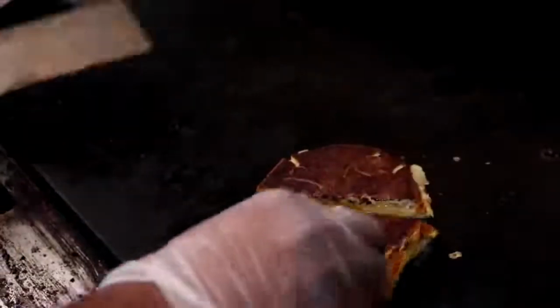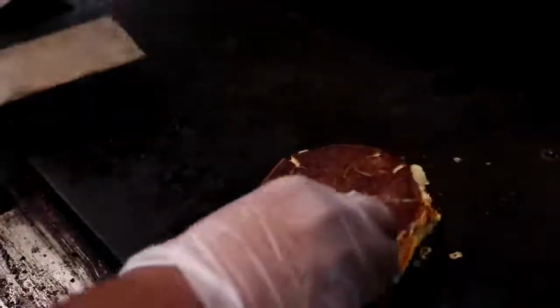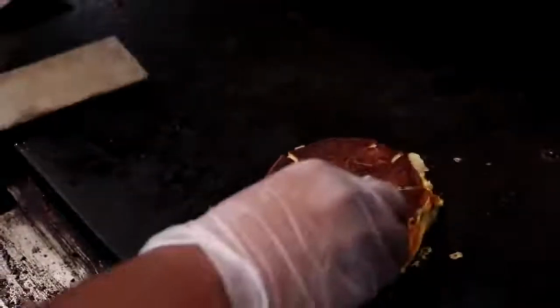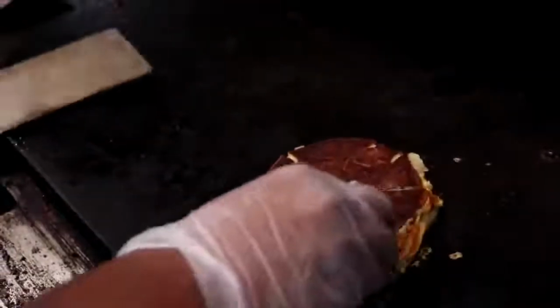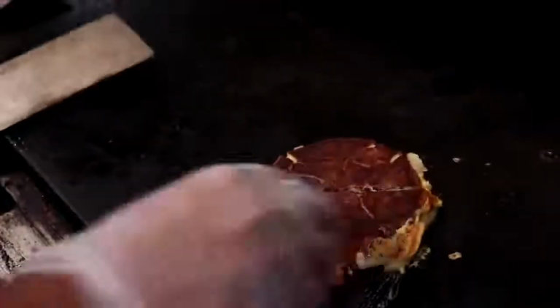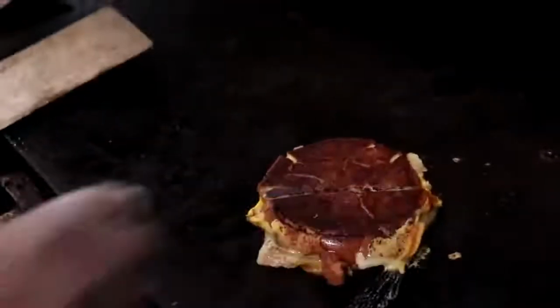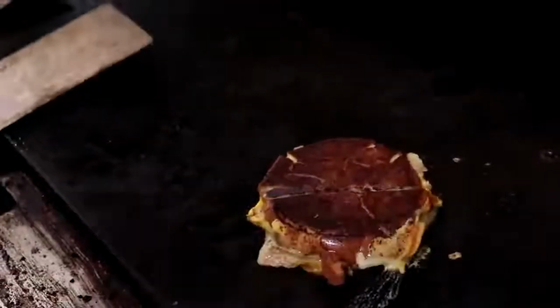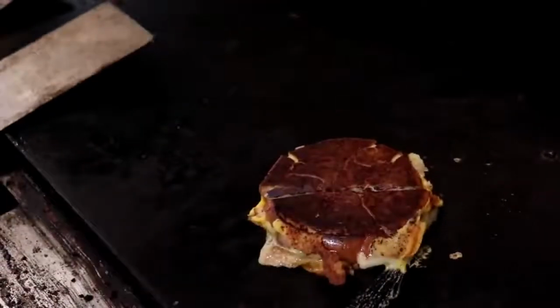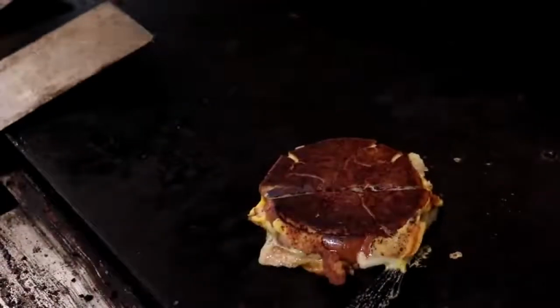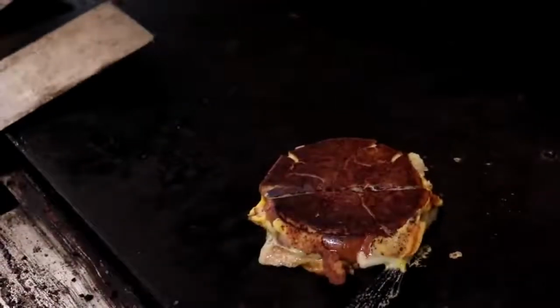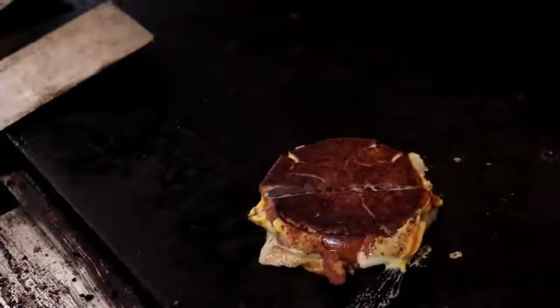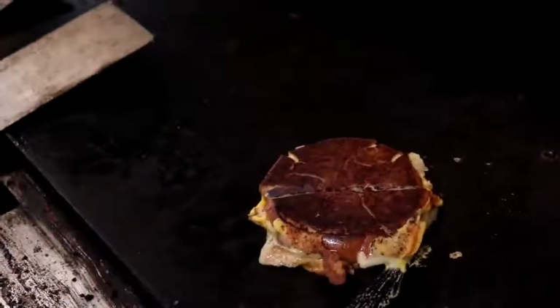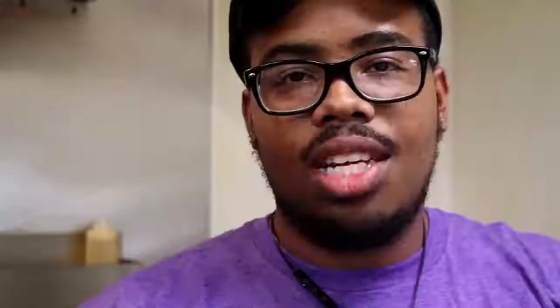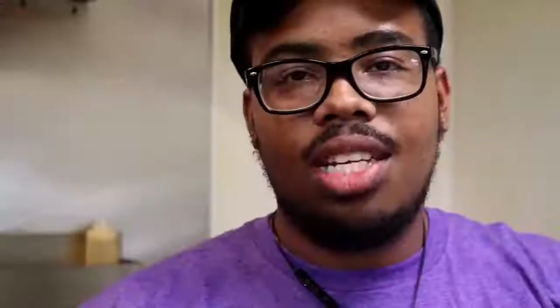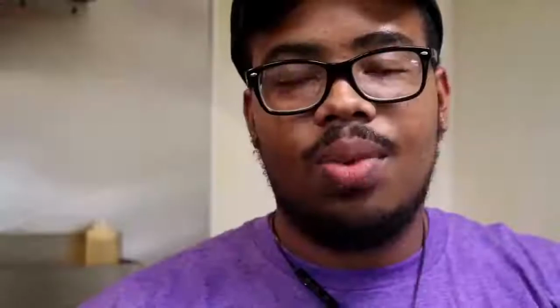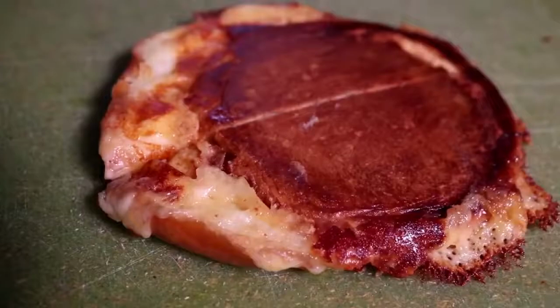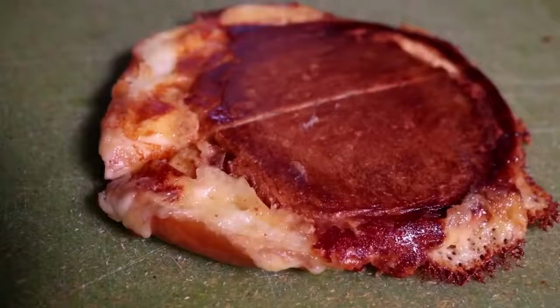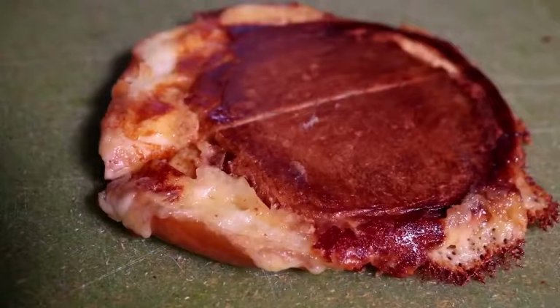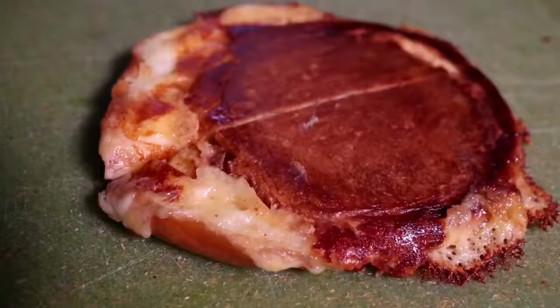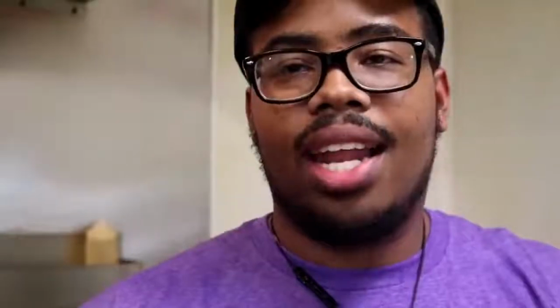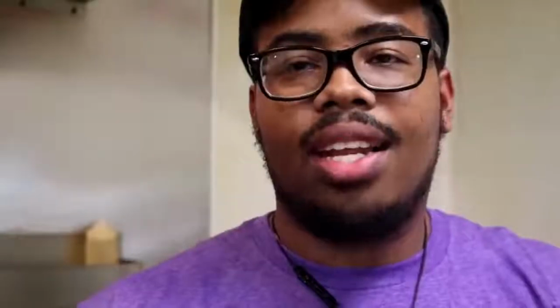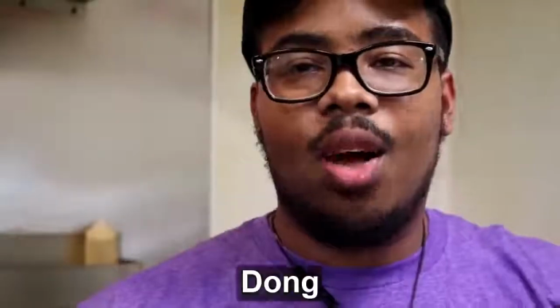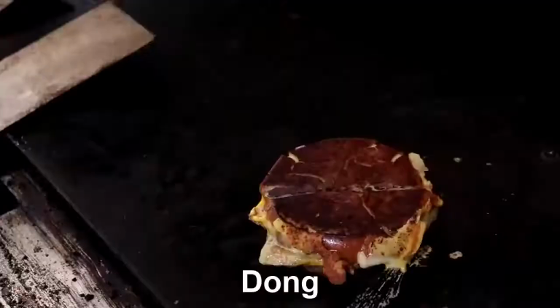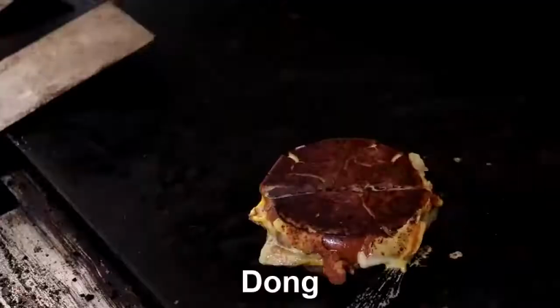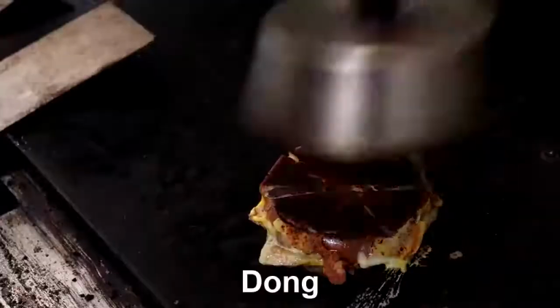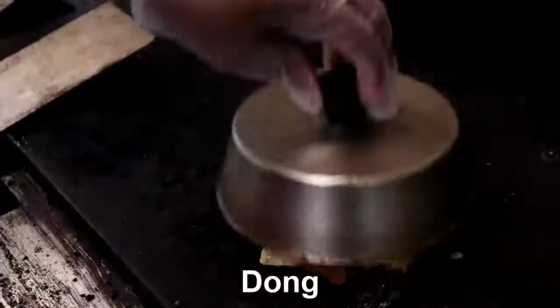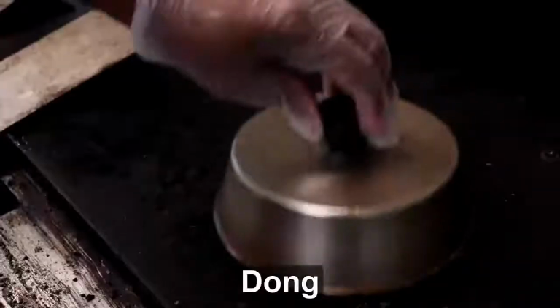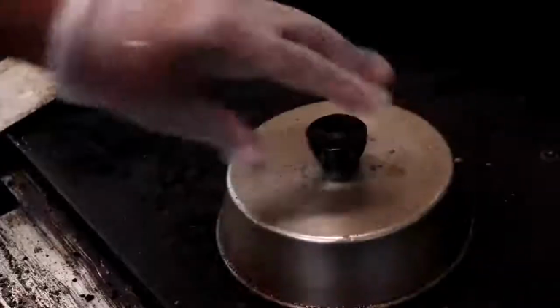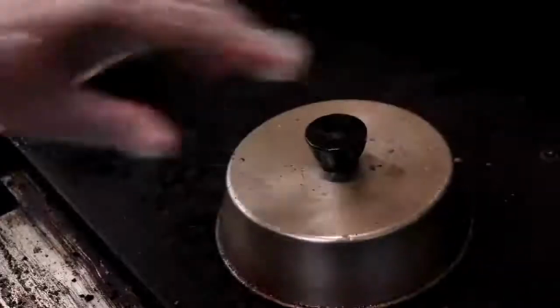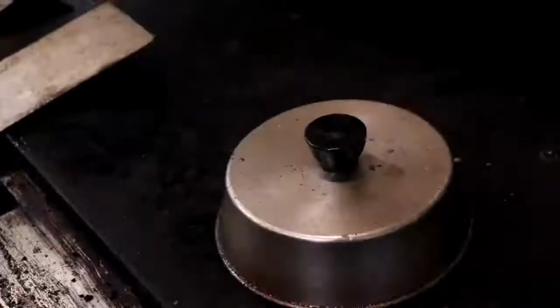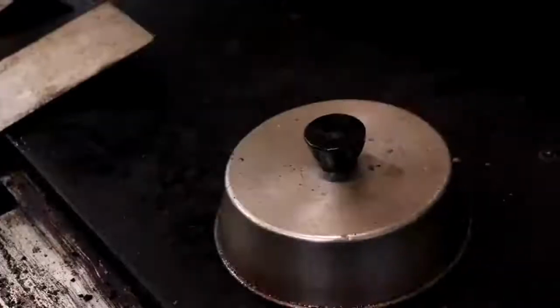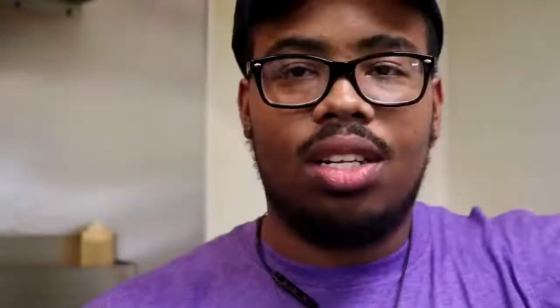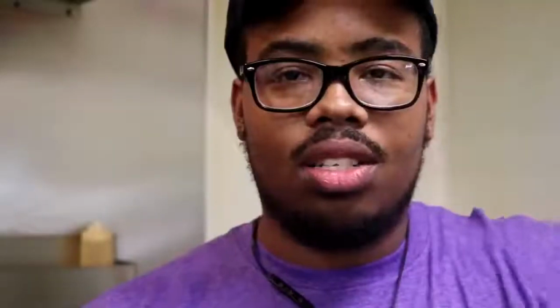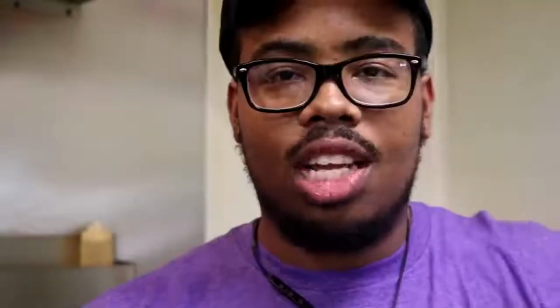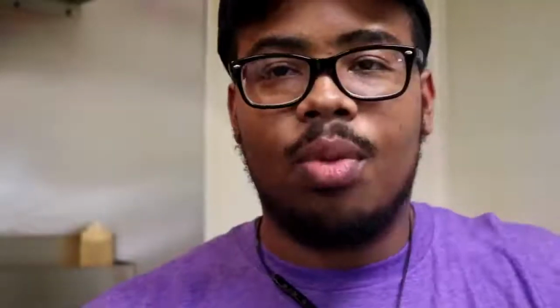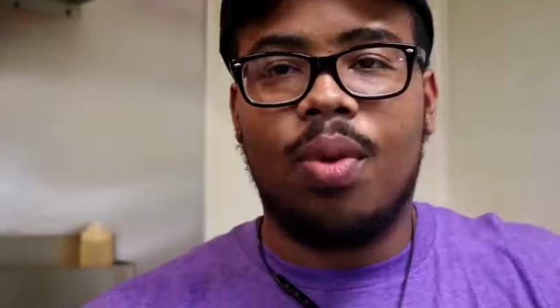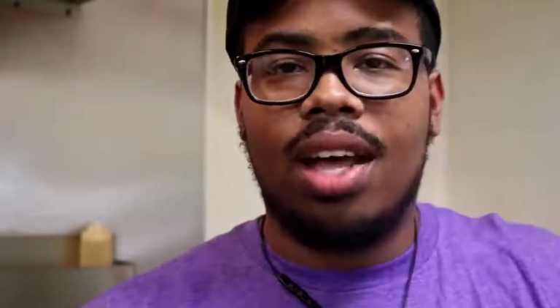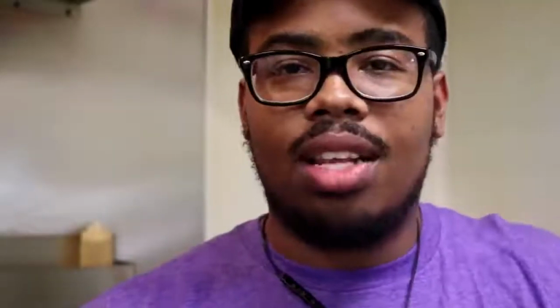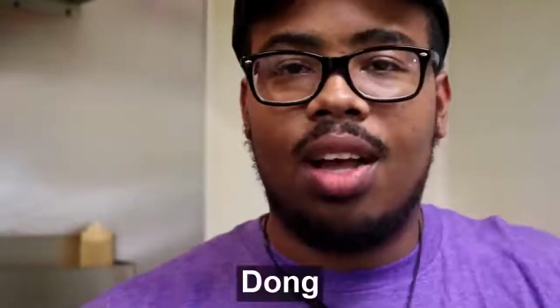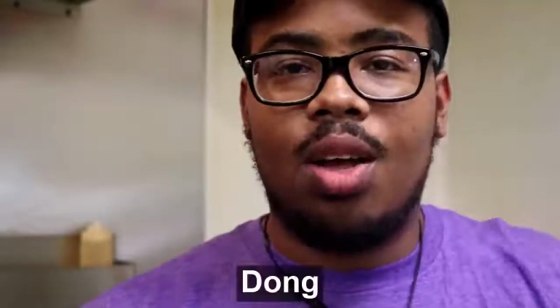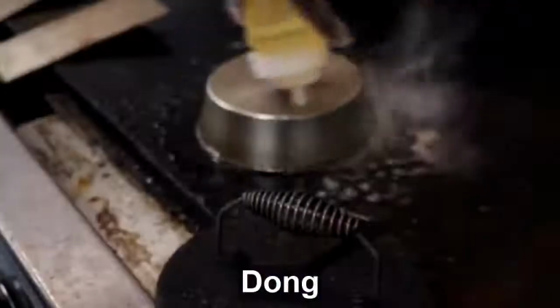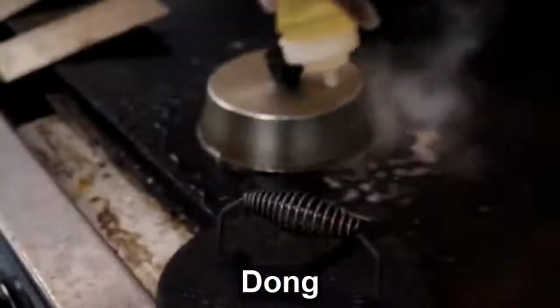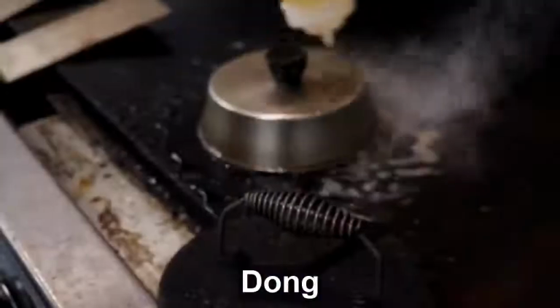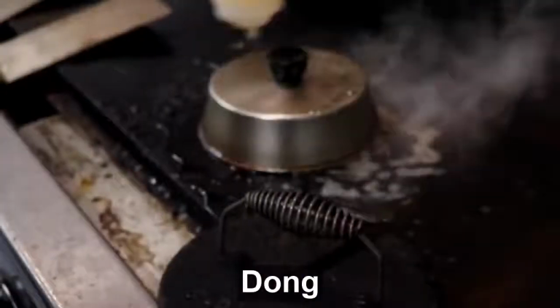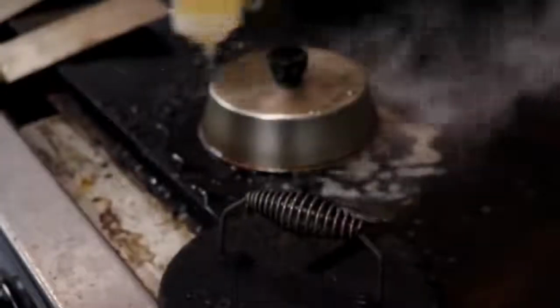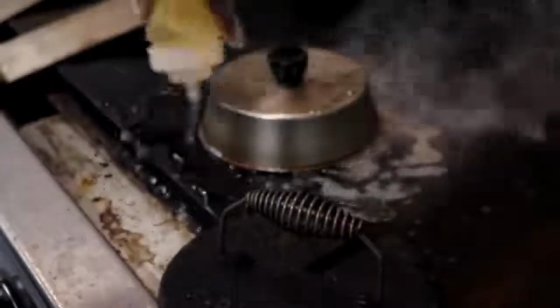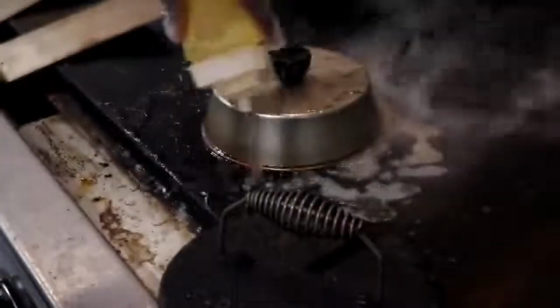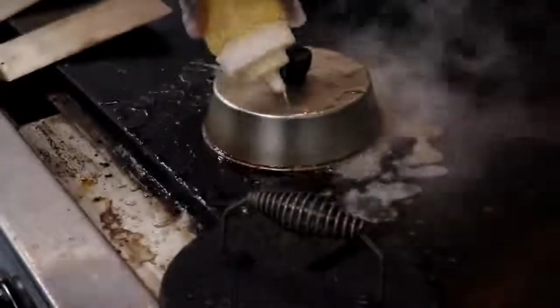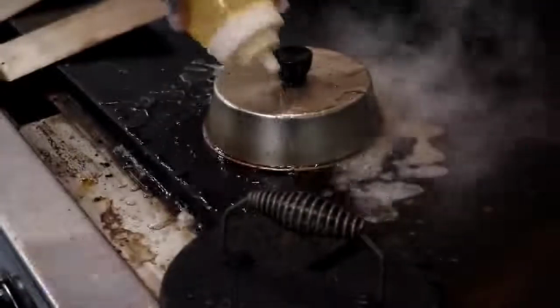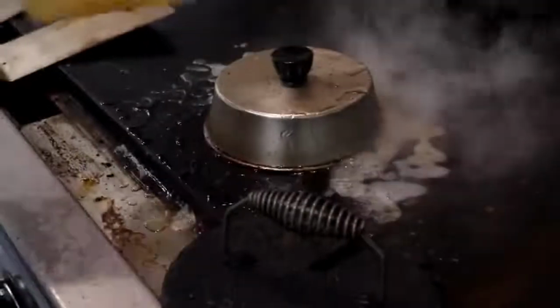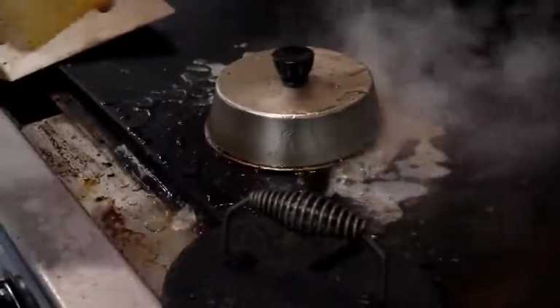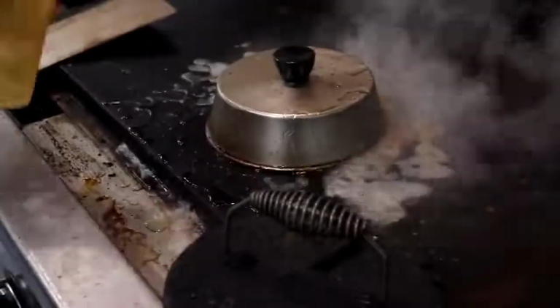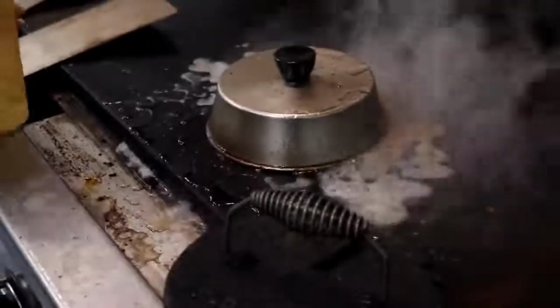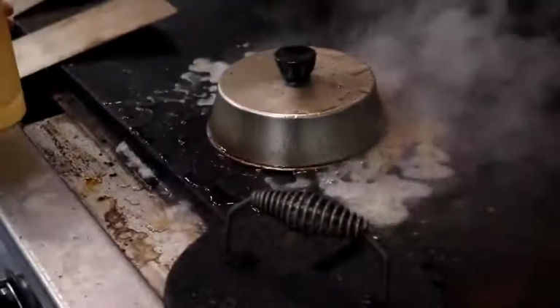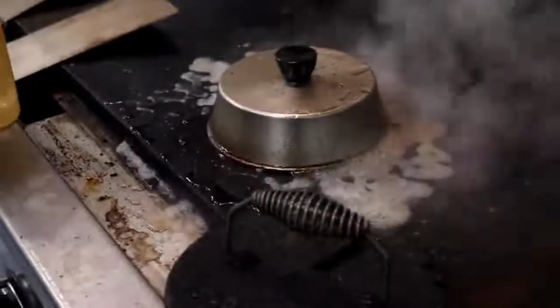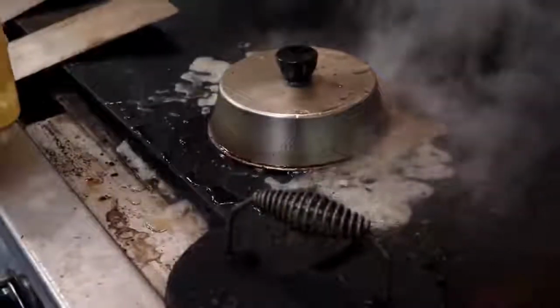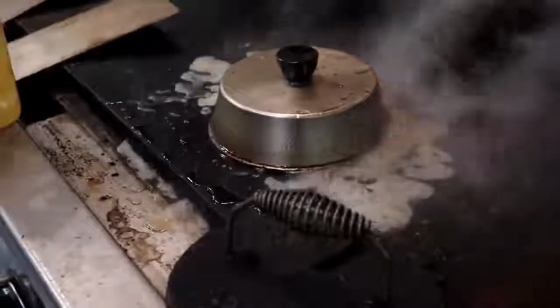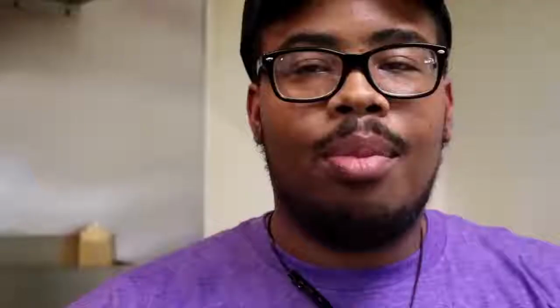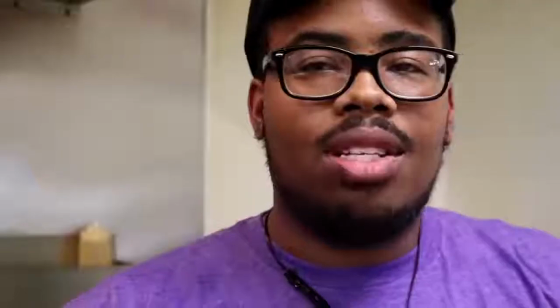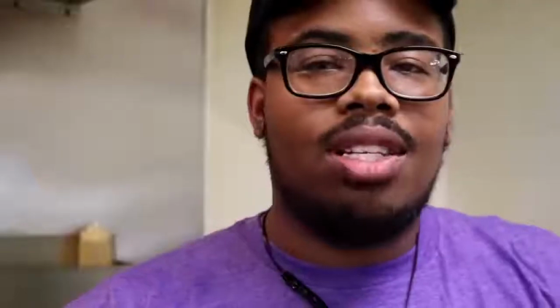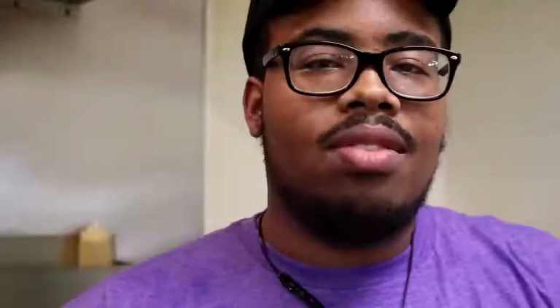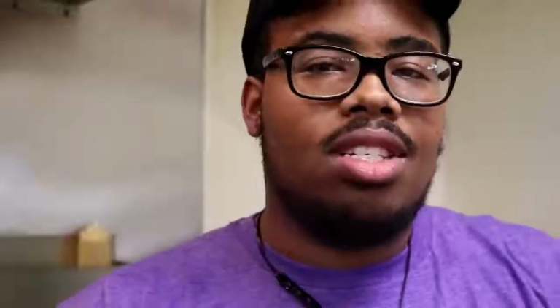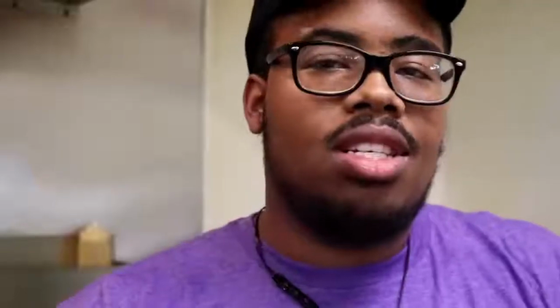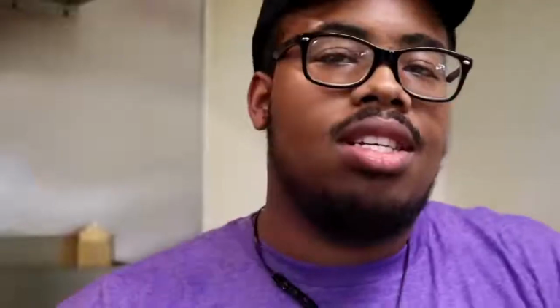Then comes some fancy stuff. Brandon adds a dome and does a little steam around the dome to ensure more moisture in the middle of the cheese.